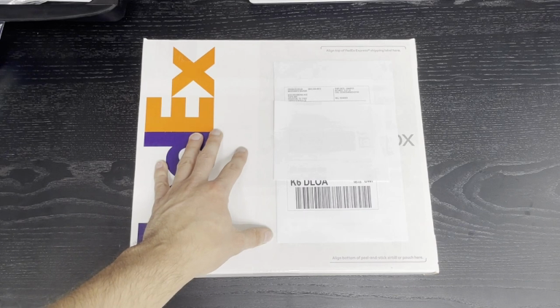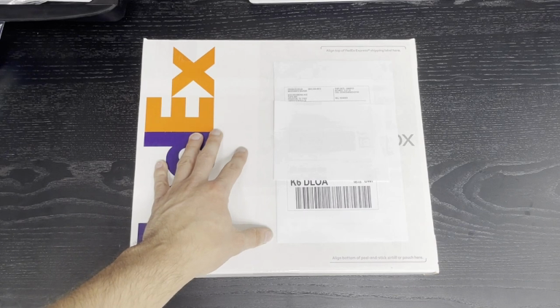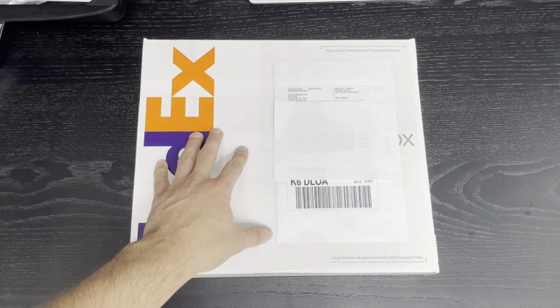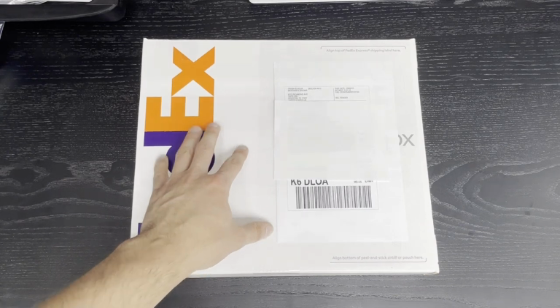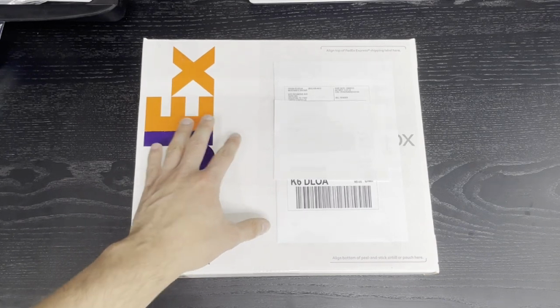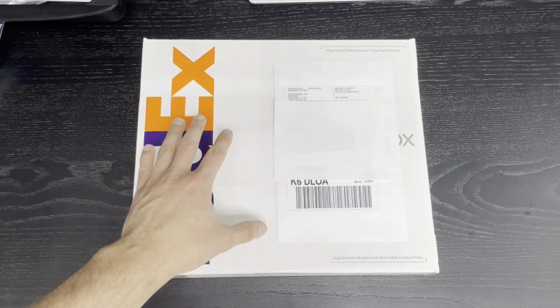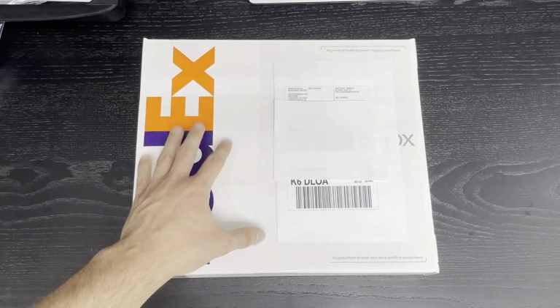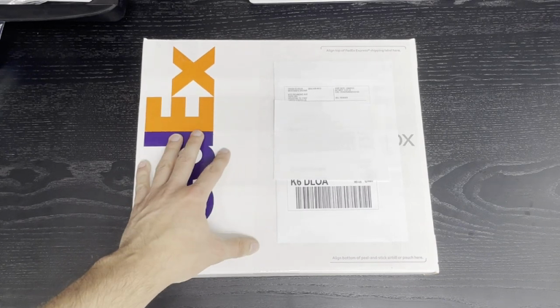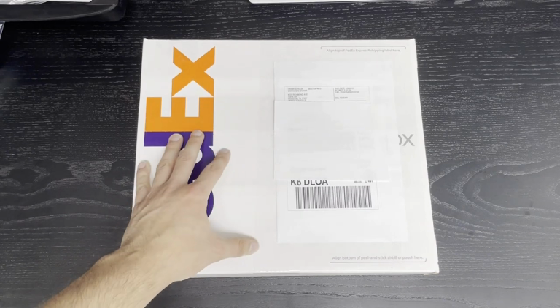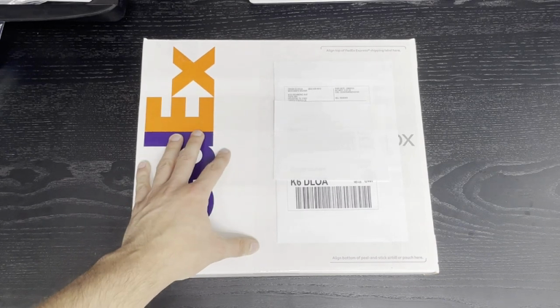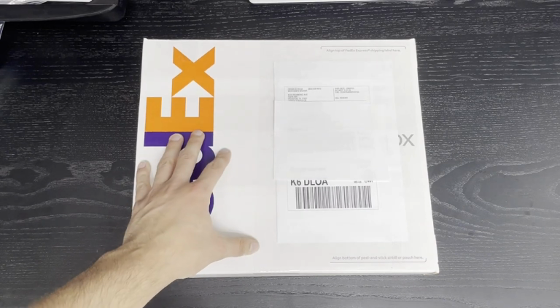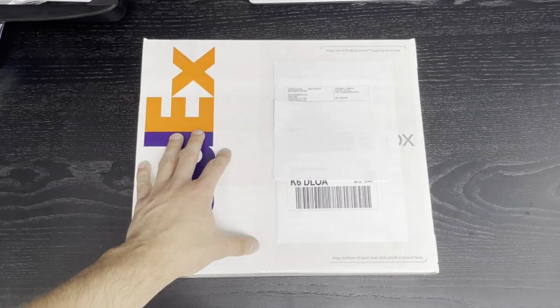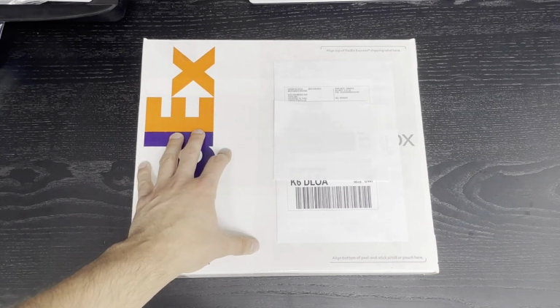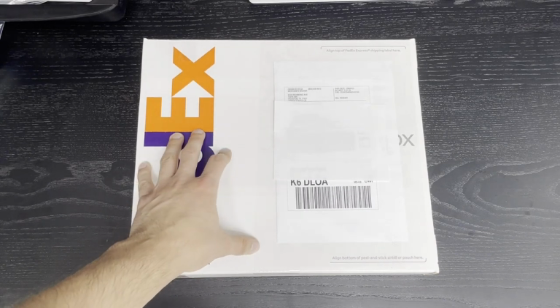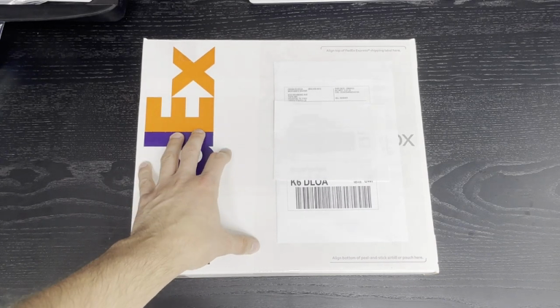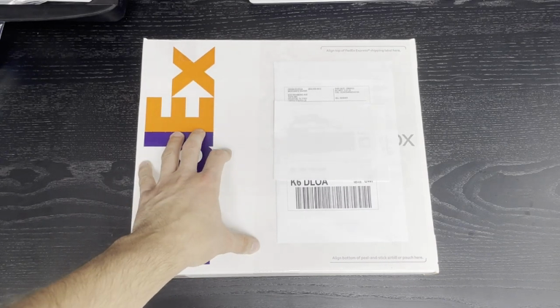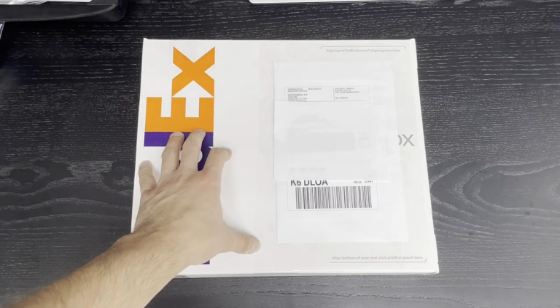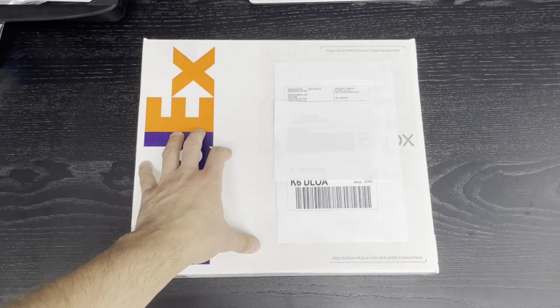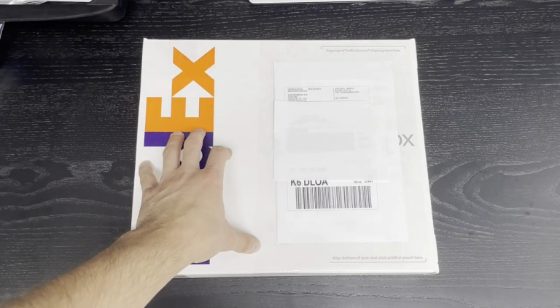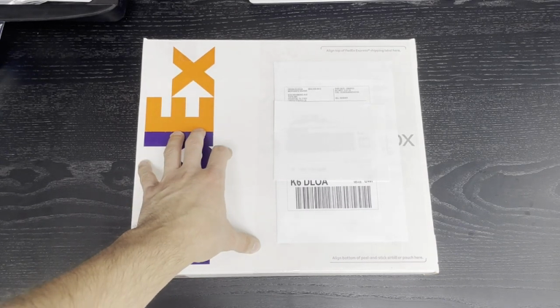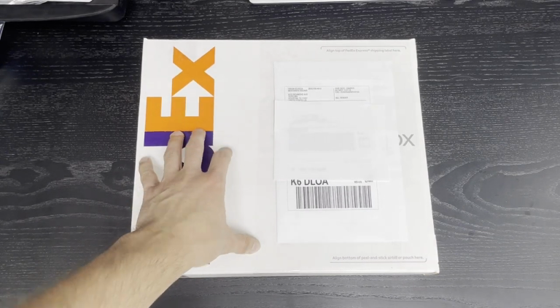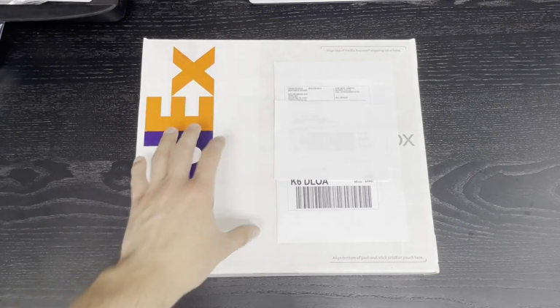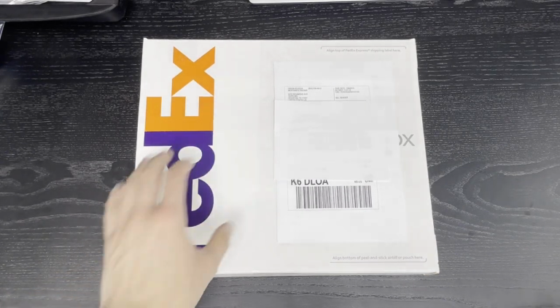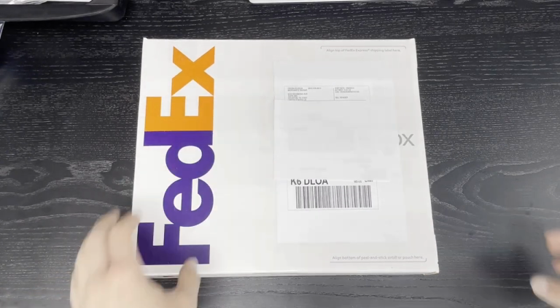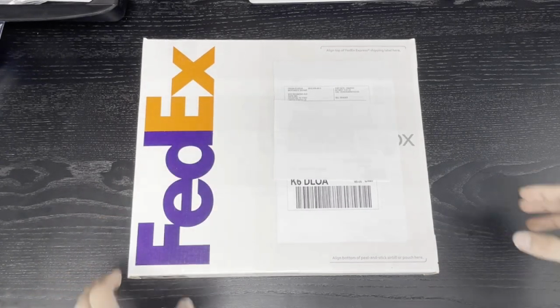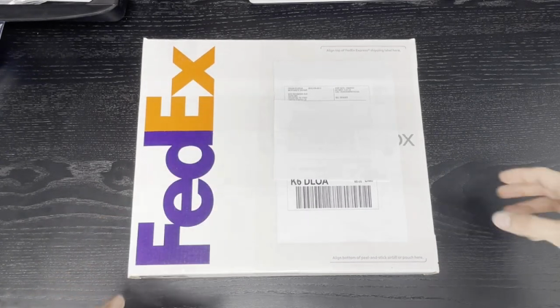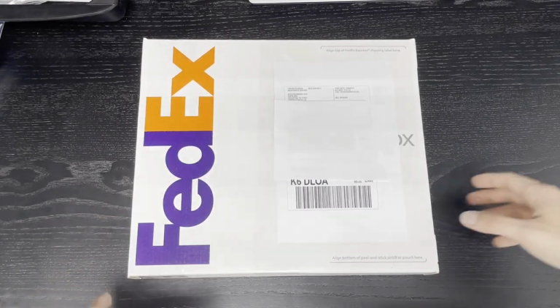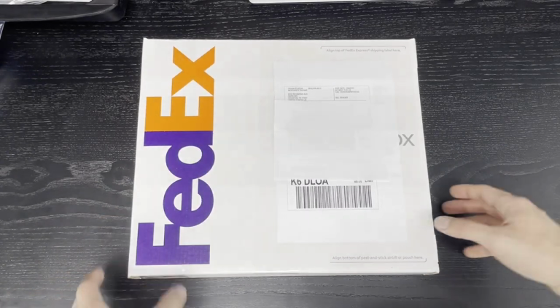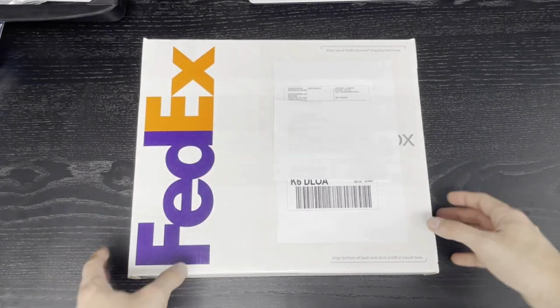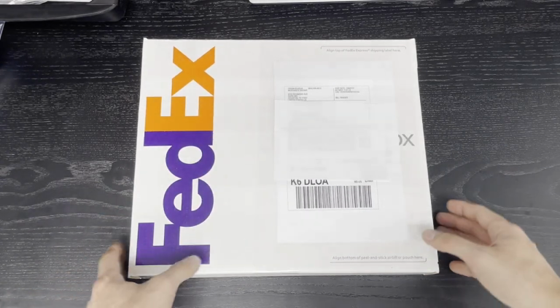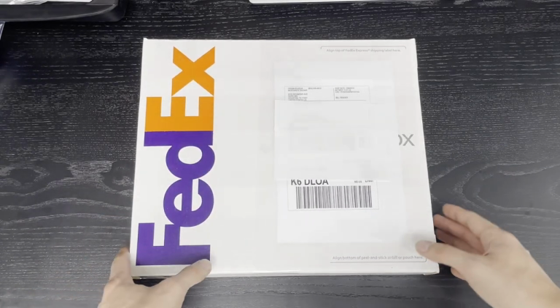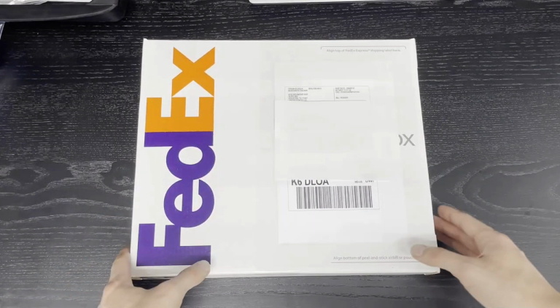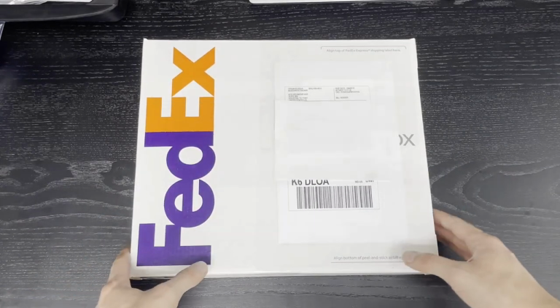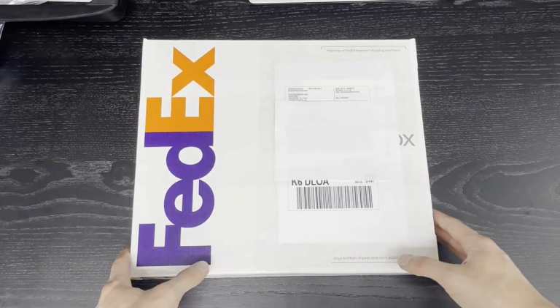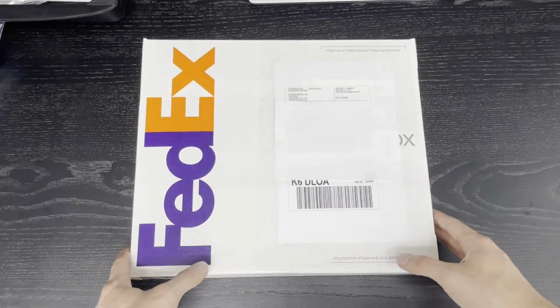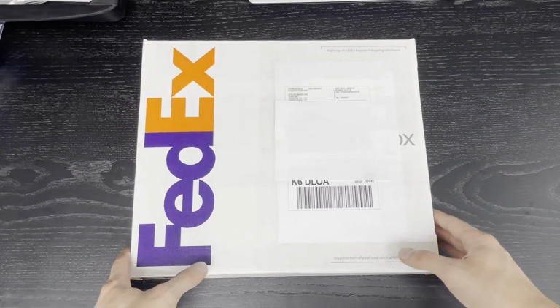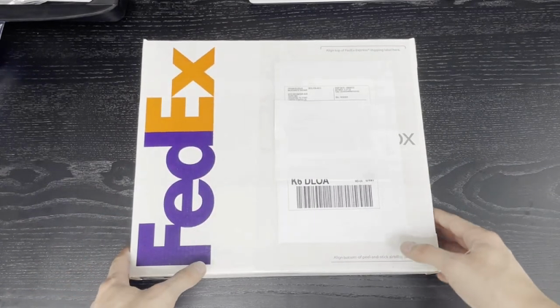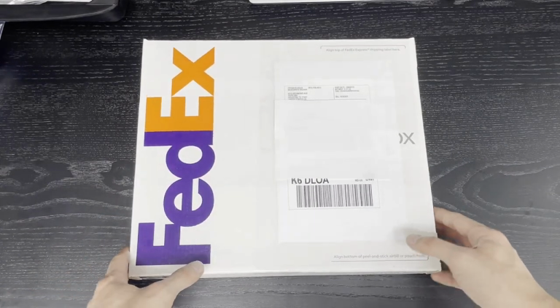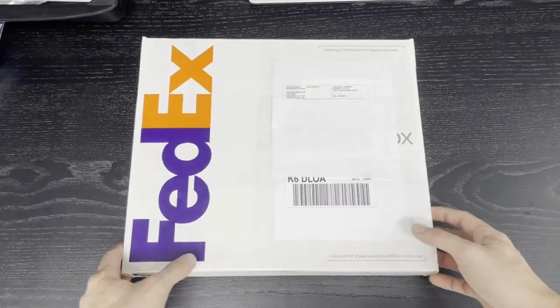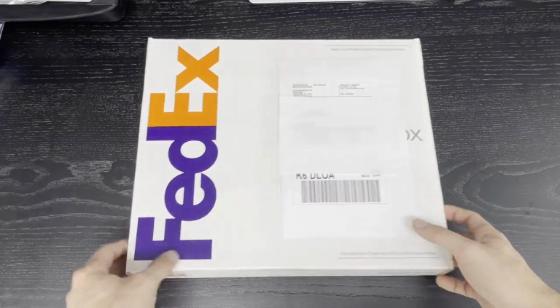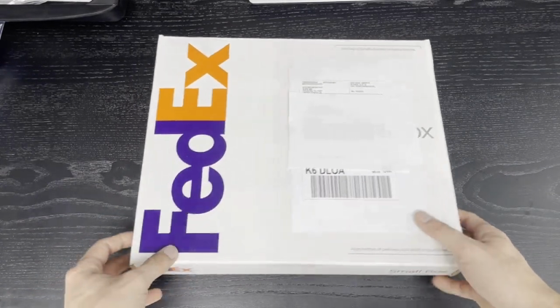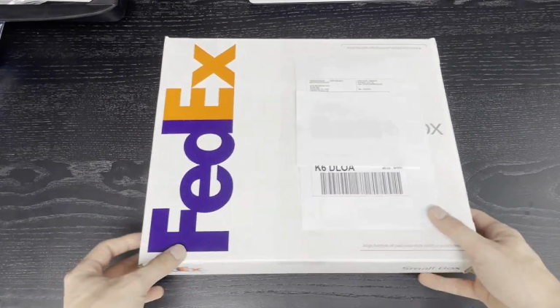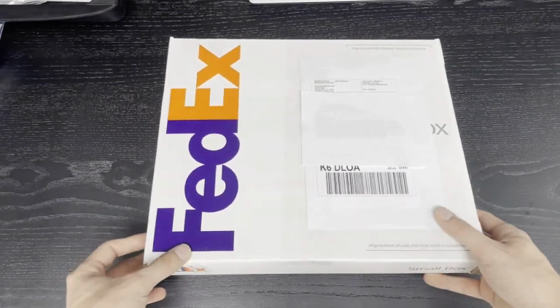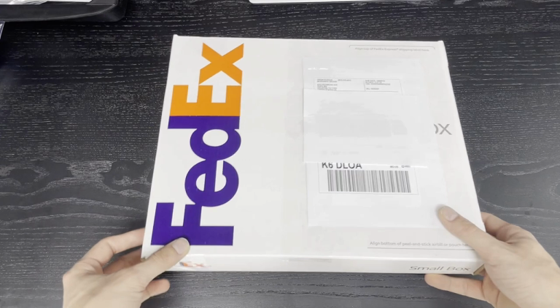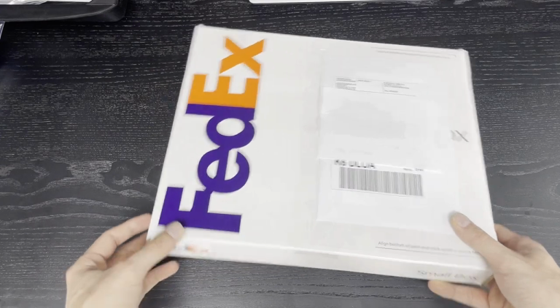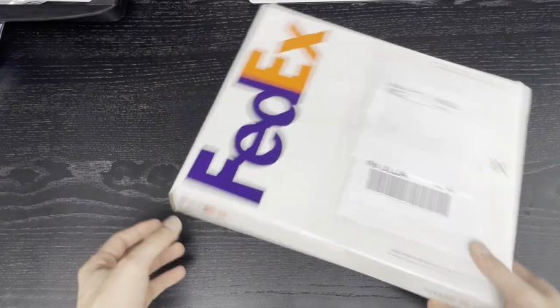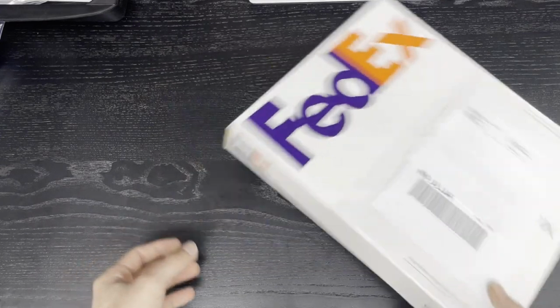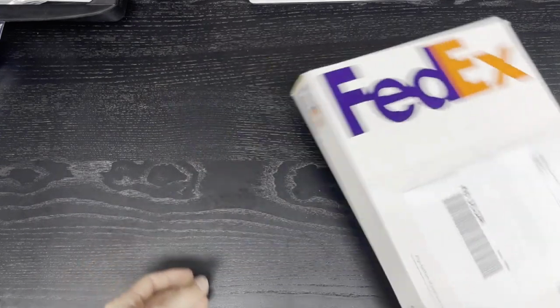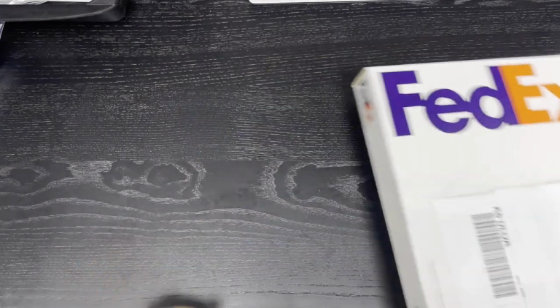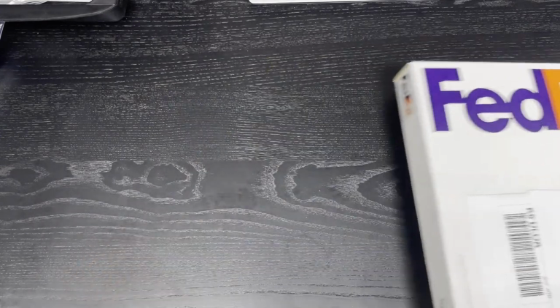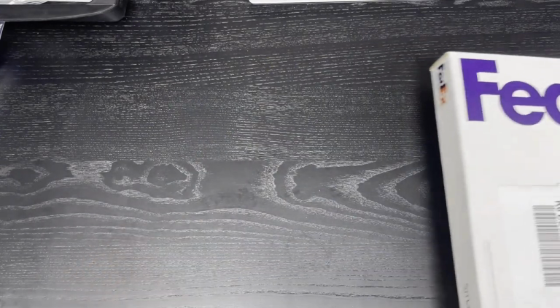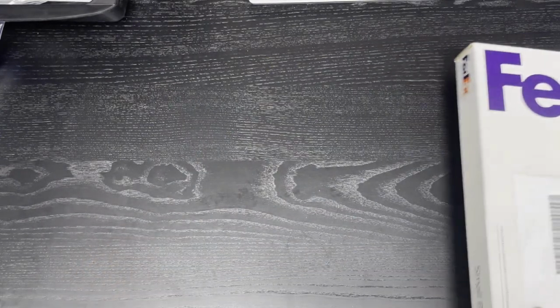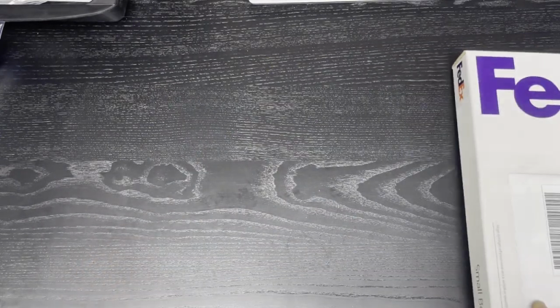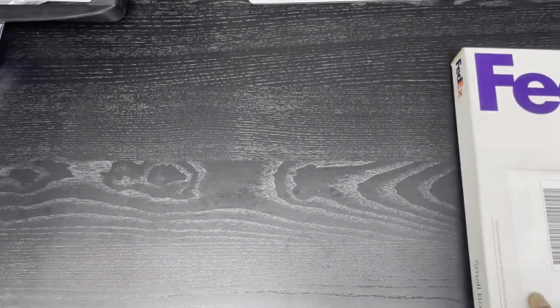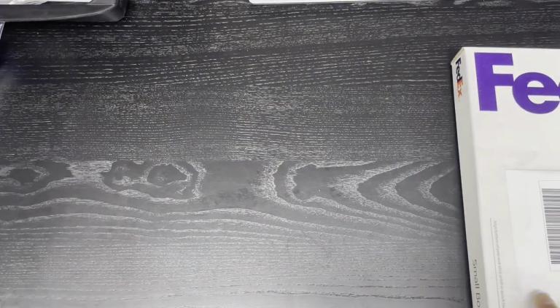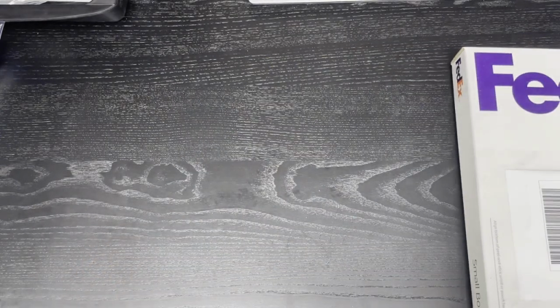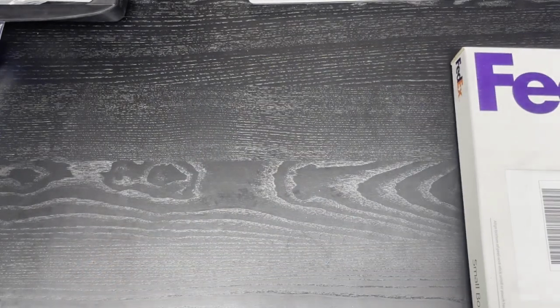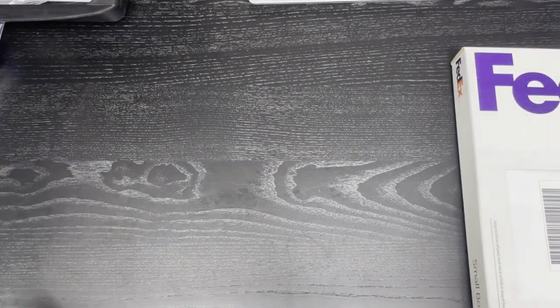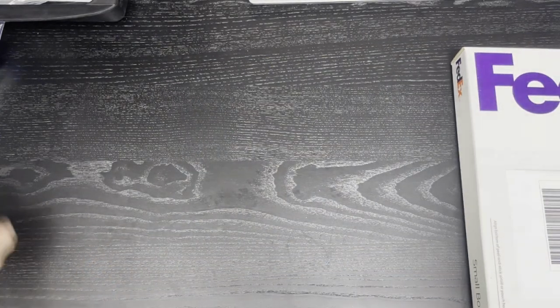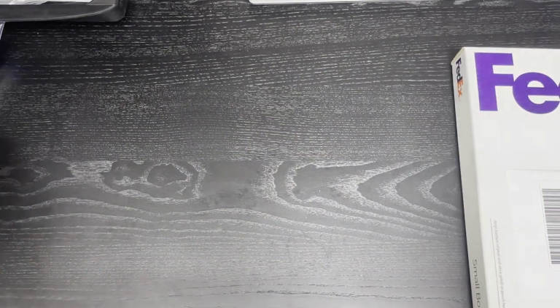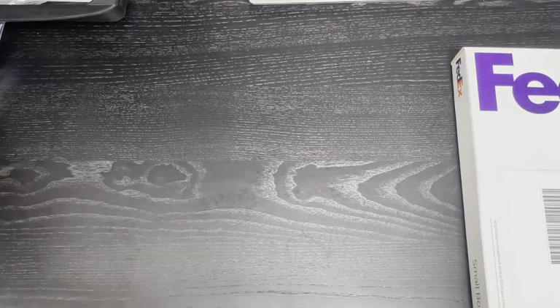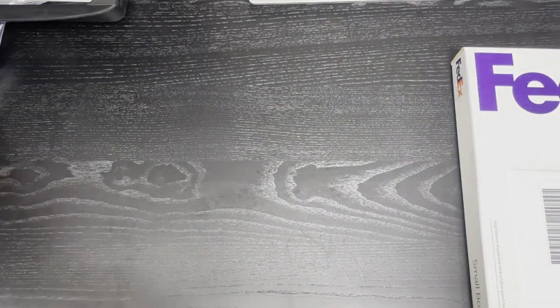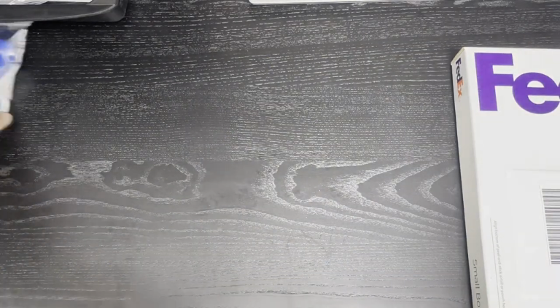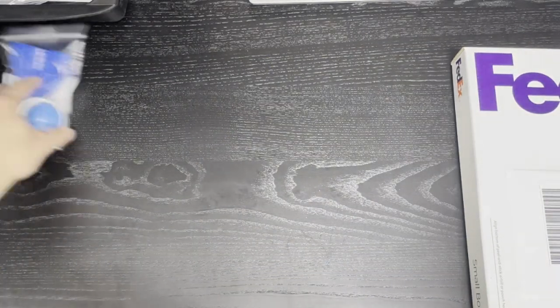Before you do anything, please make sure to watch the video all the way through so you know exactly what you should be doing and how long you should wait.